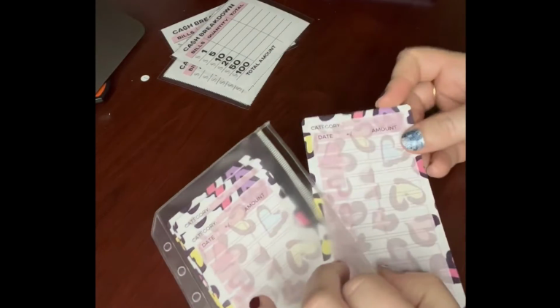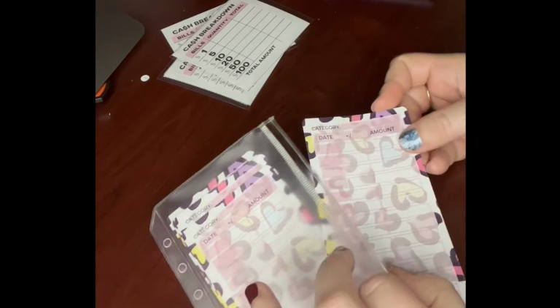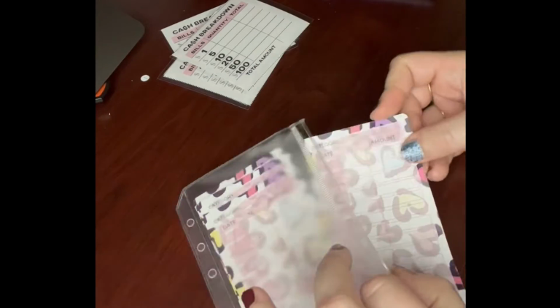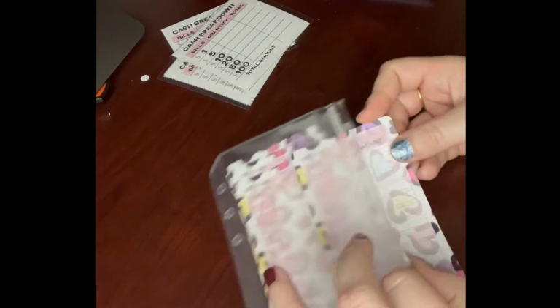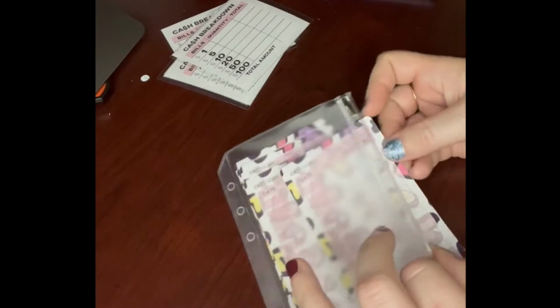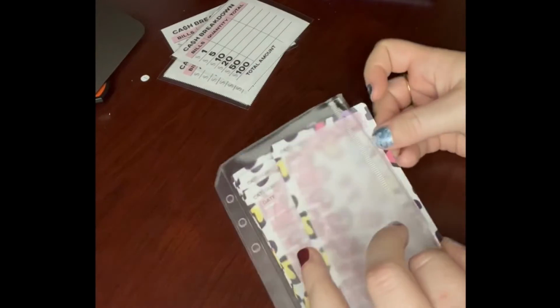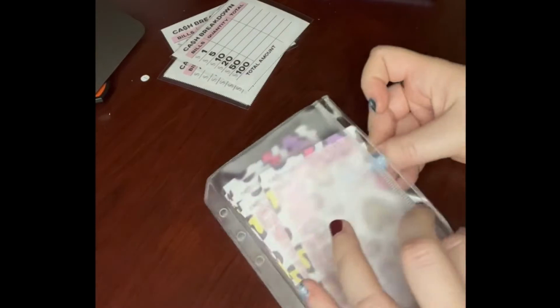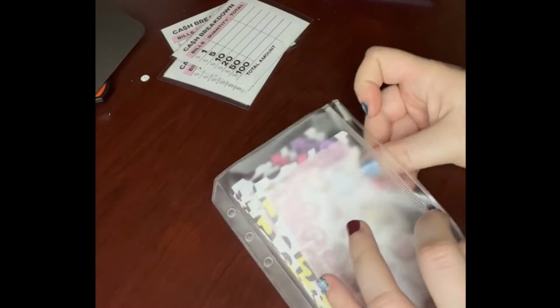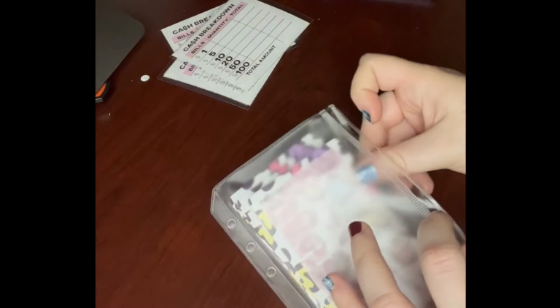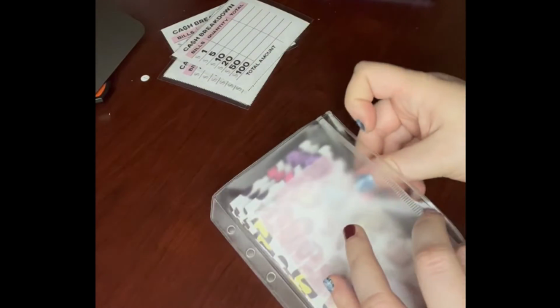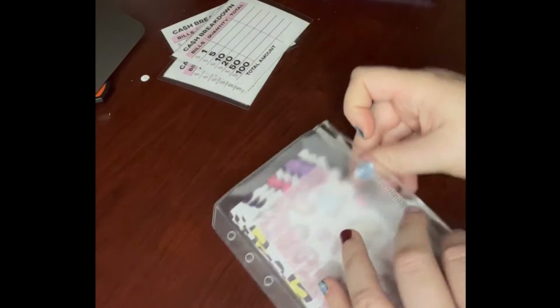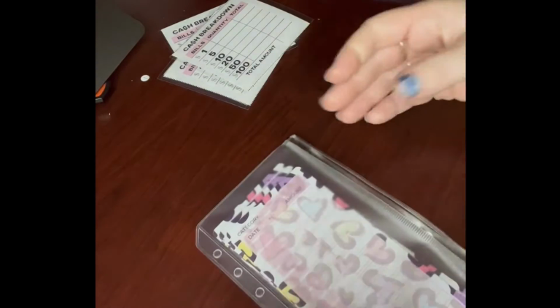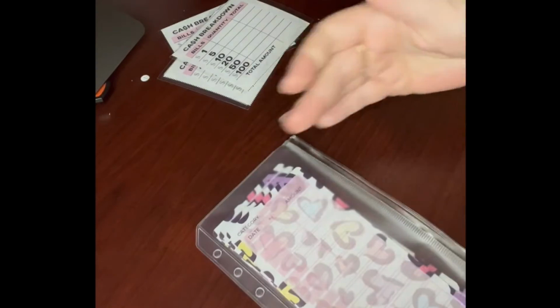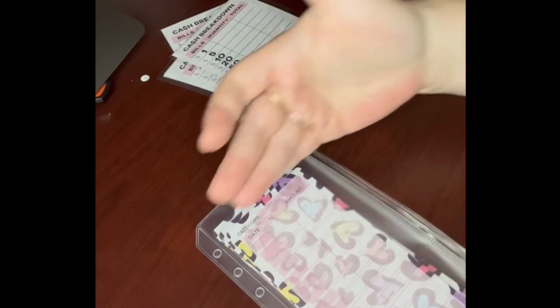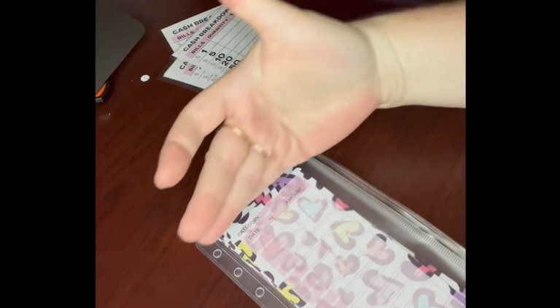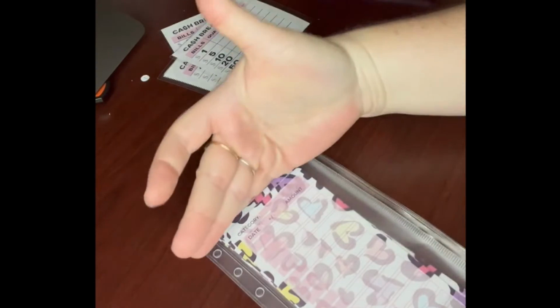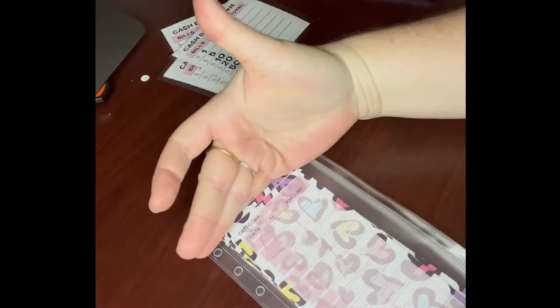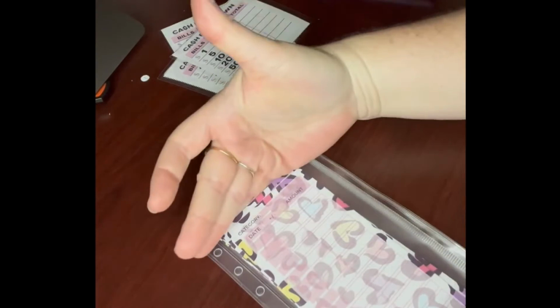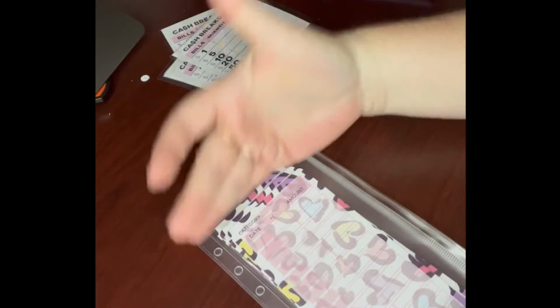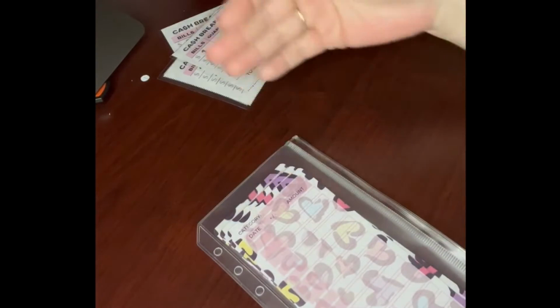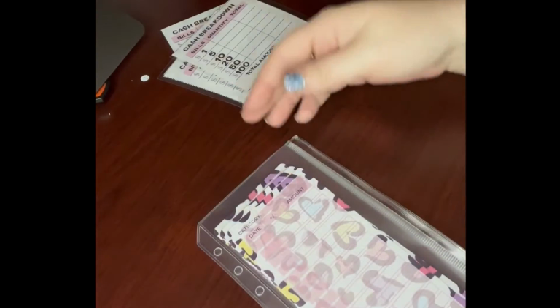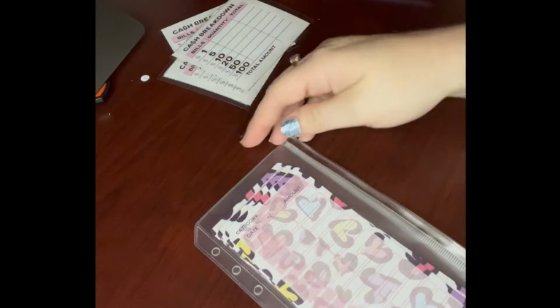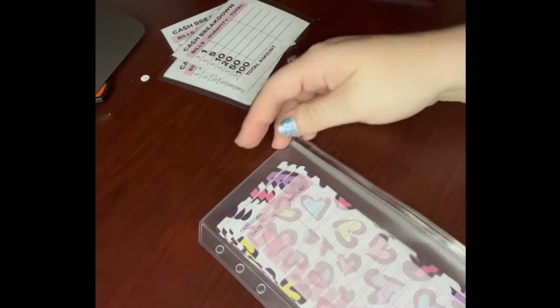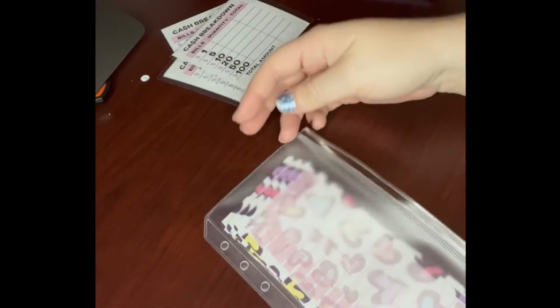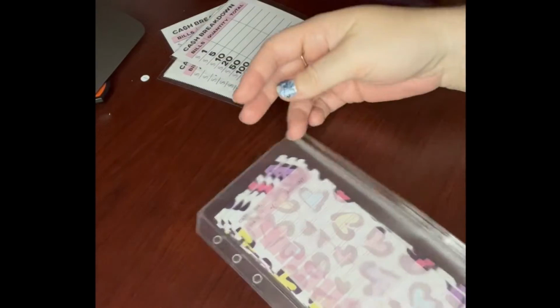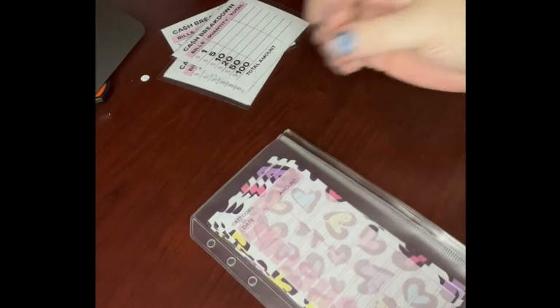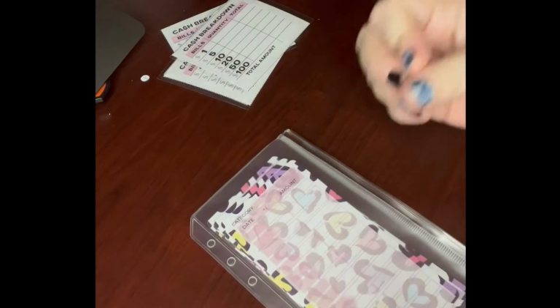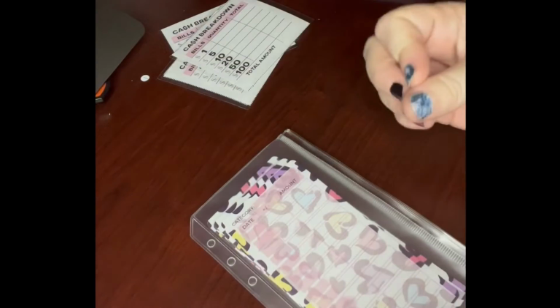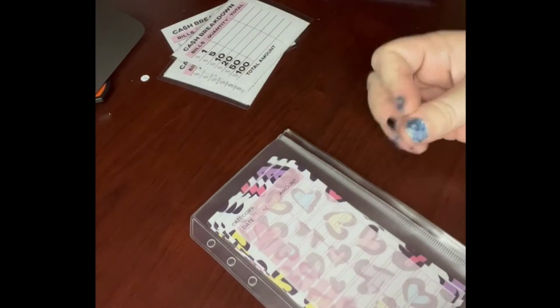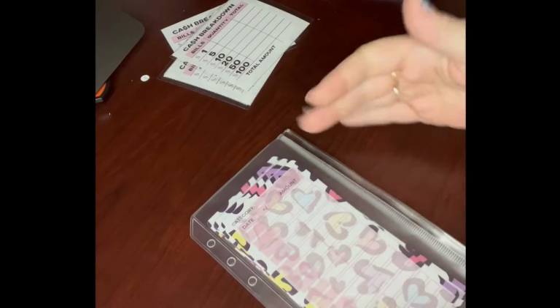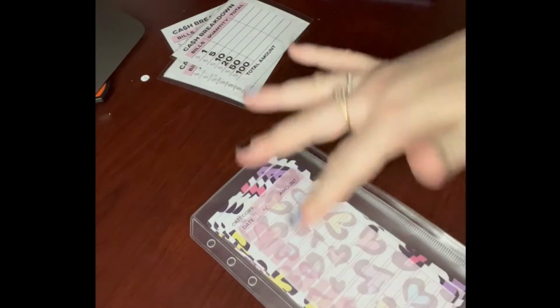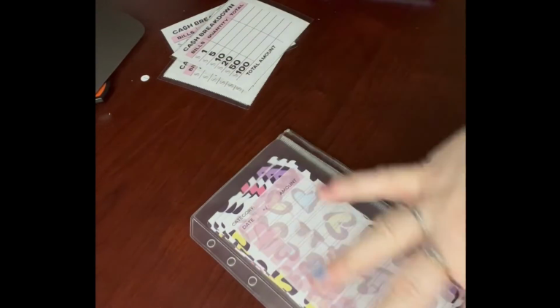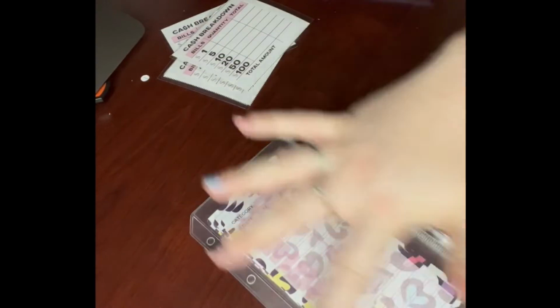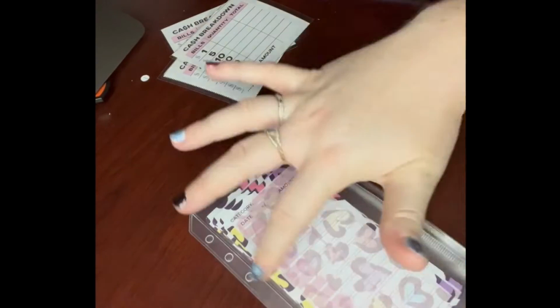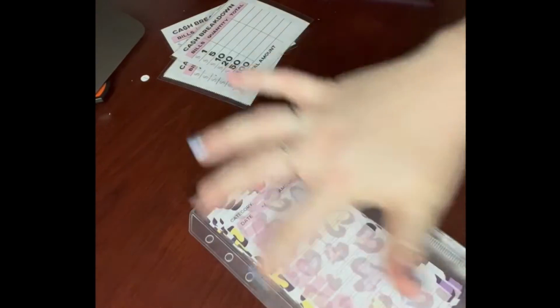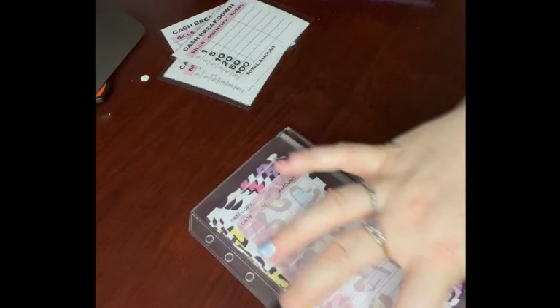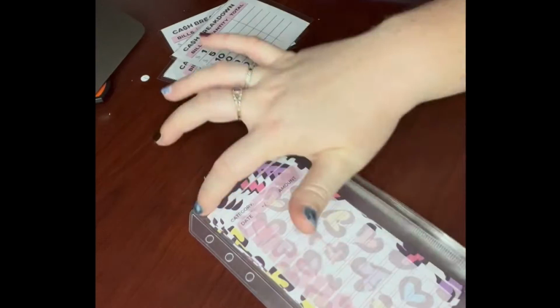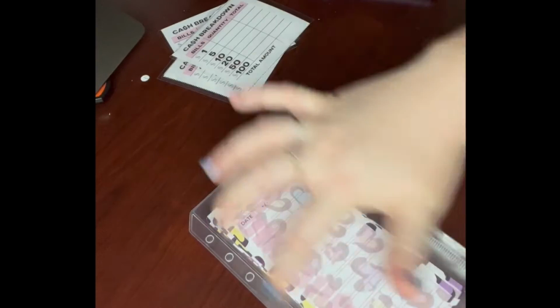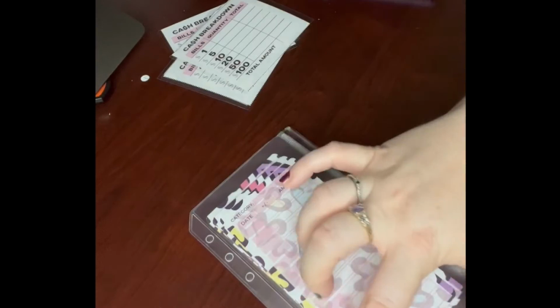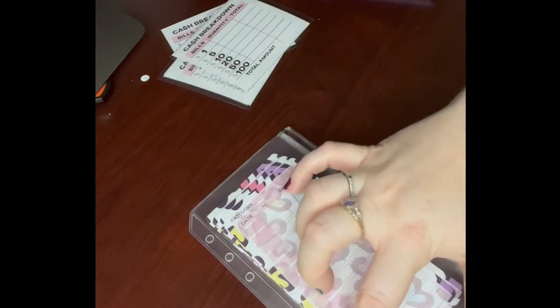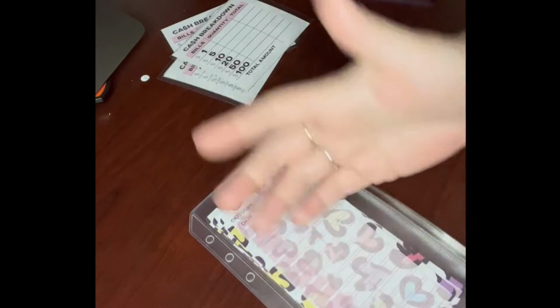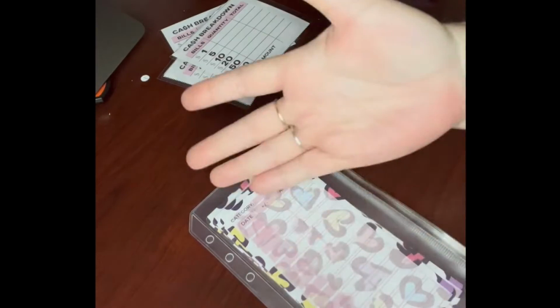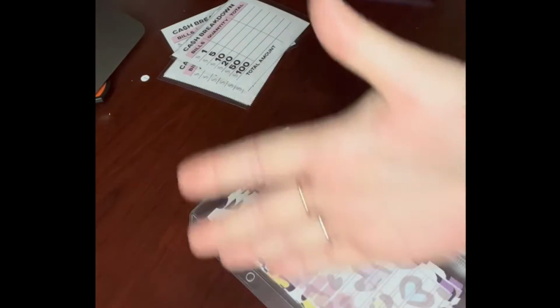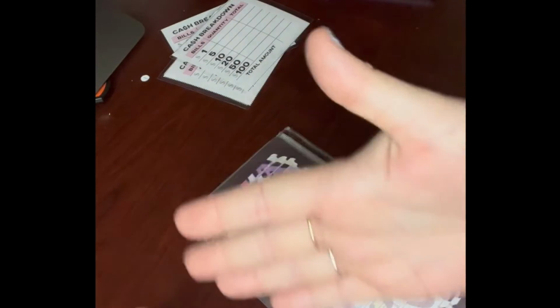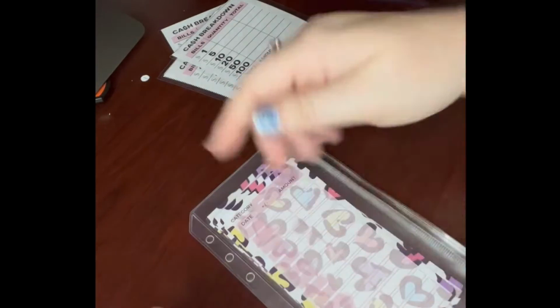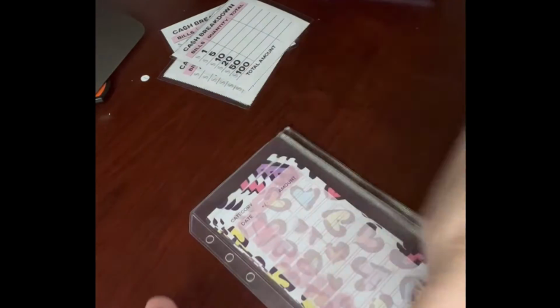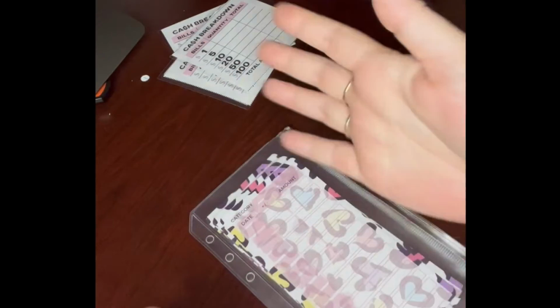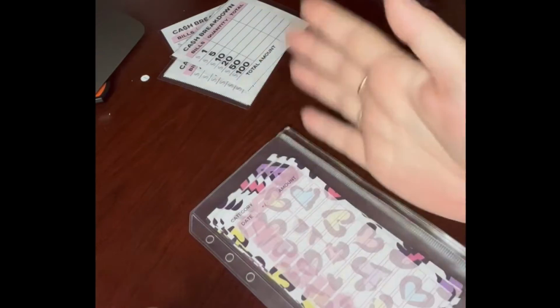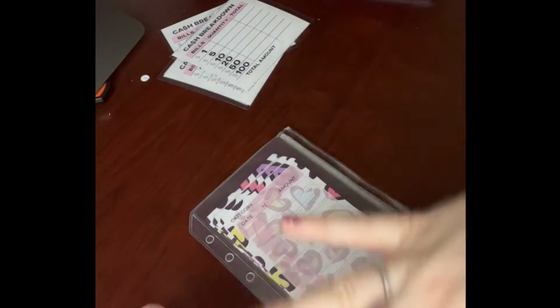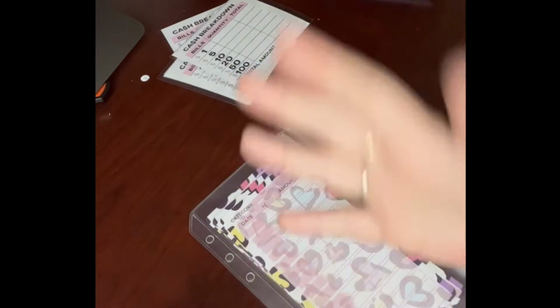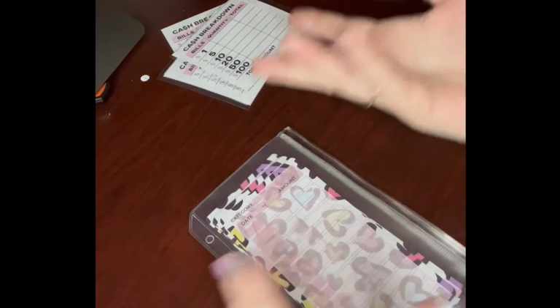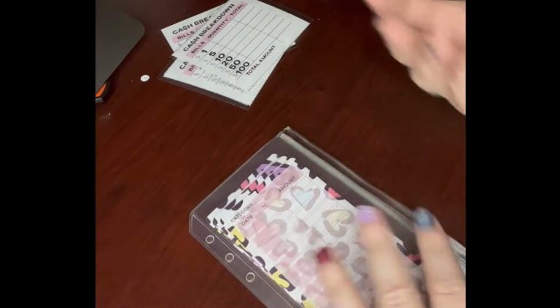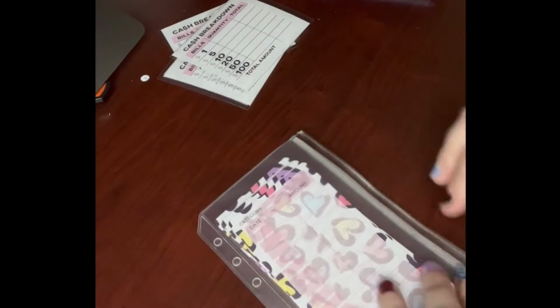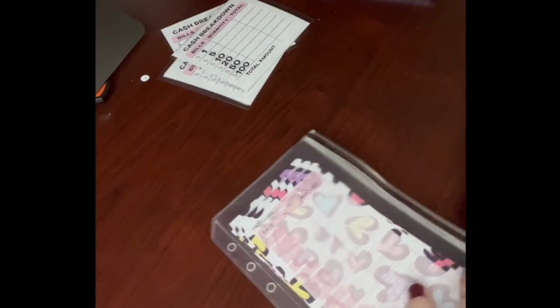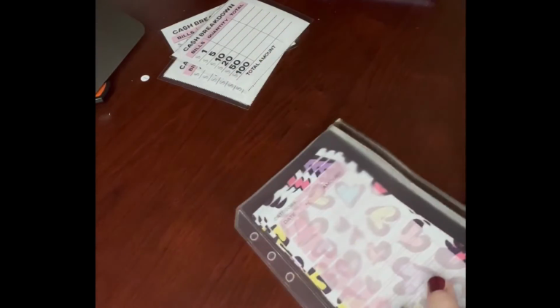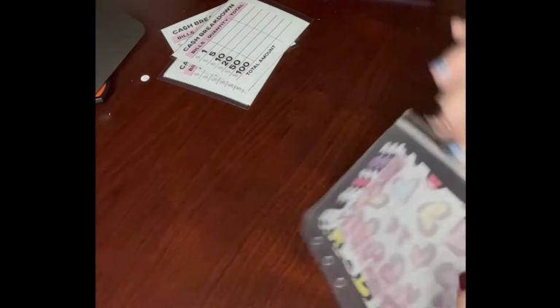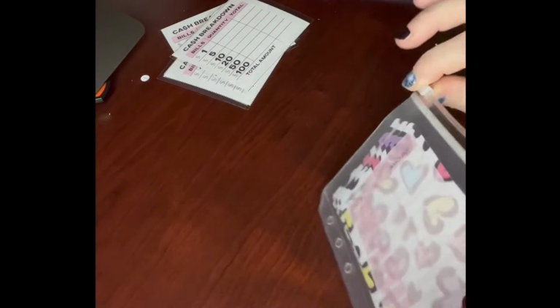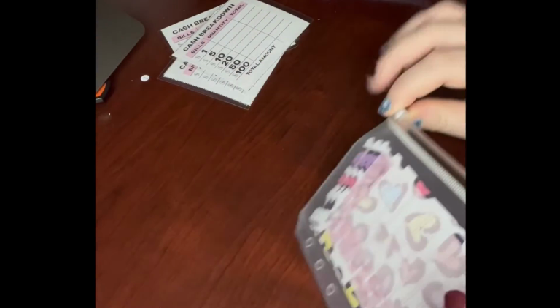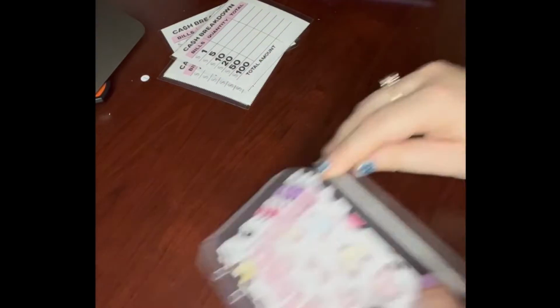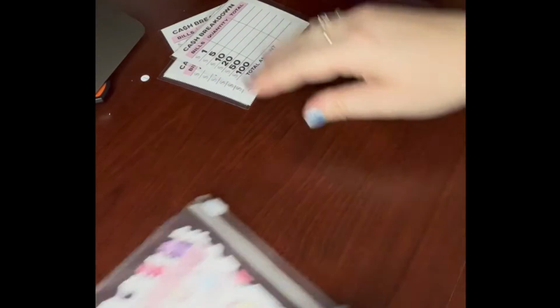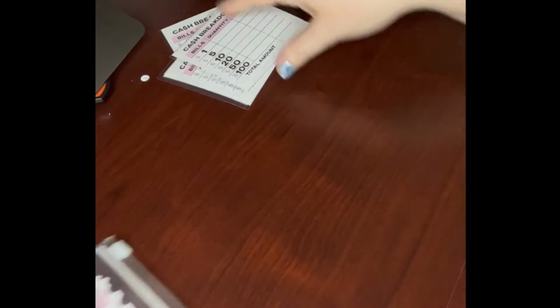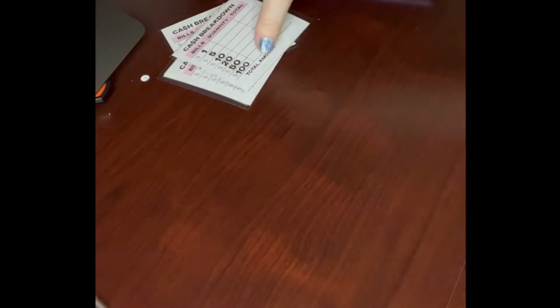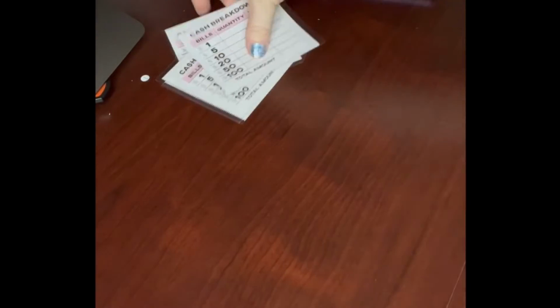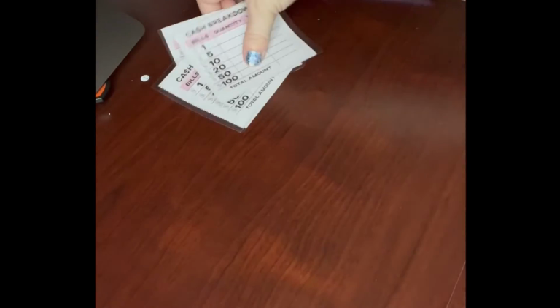A lot of the ones you get on Amazon are almost the exact size of the envelope, so they're kind of big. Or they're supposed to stand on the outside and just flip over — I don't really care for those.